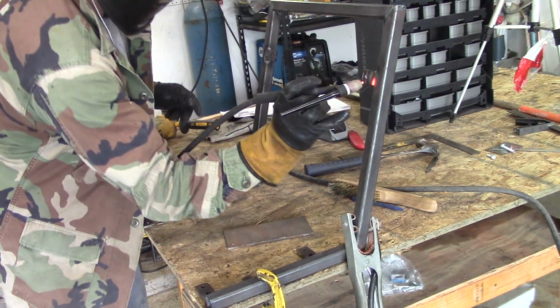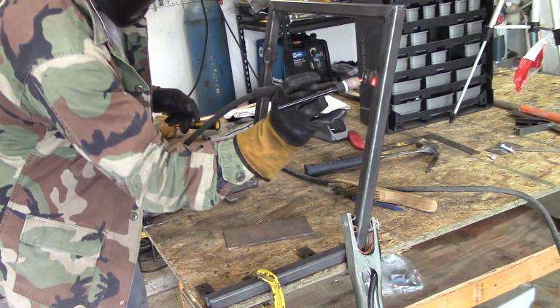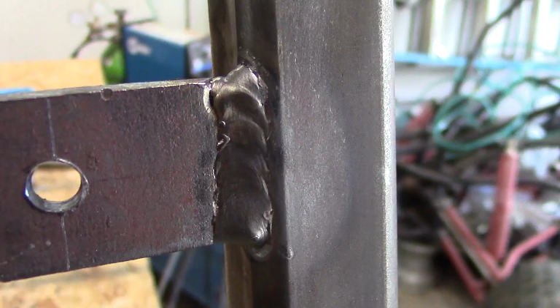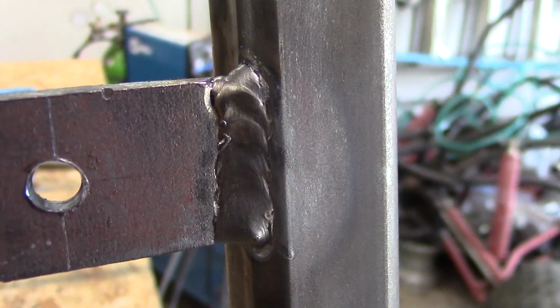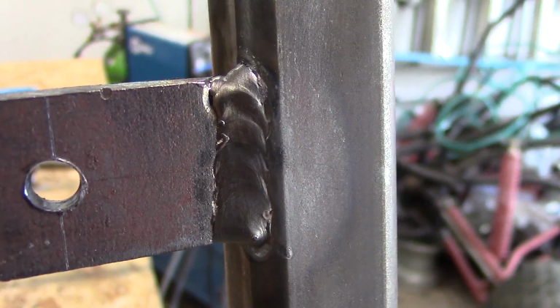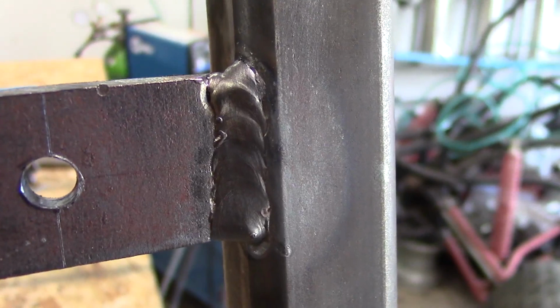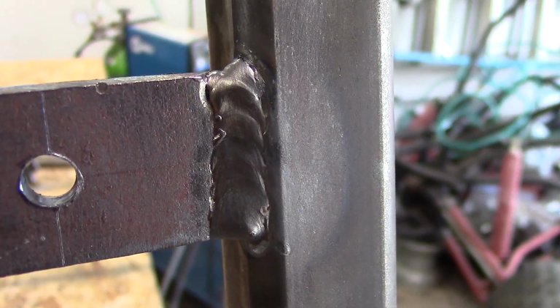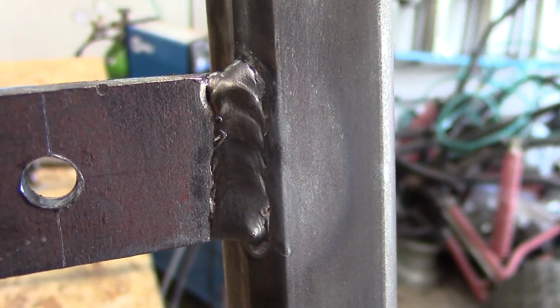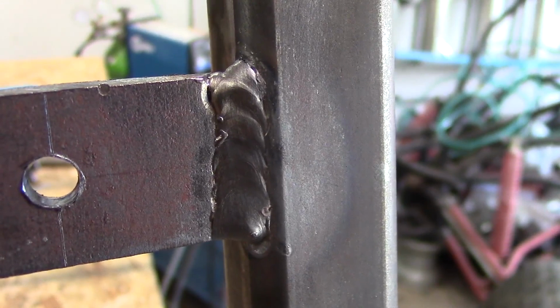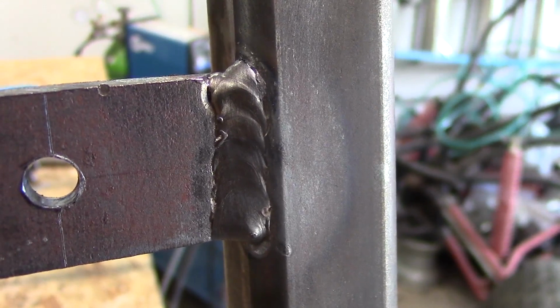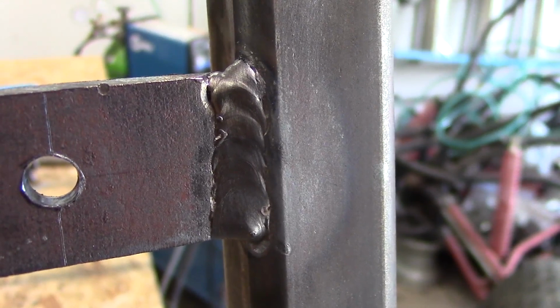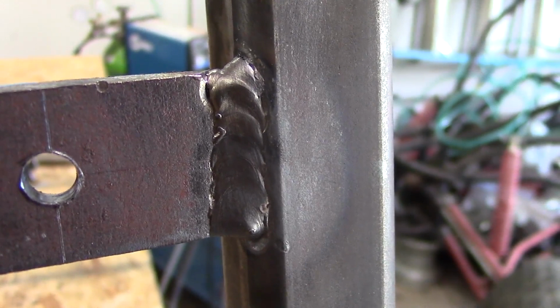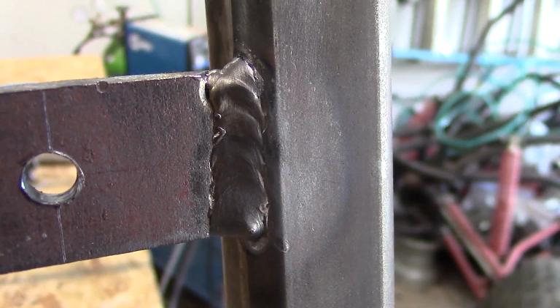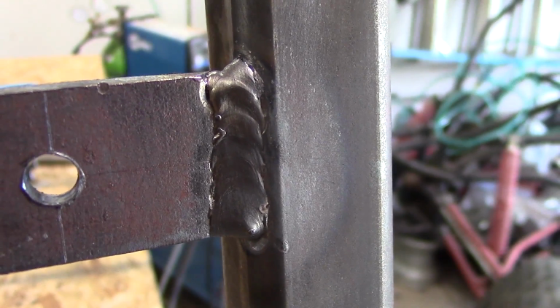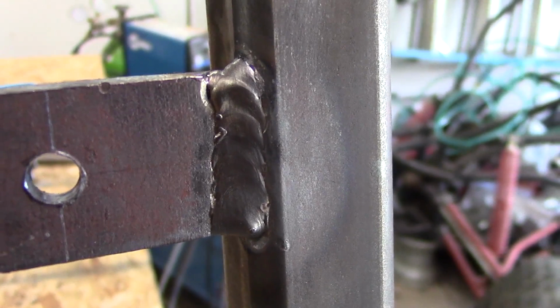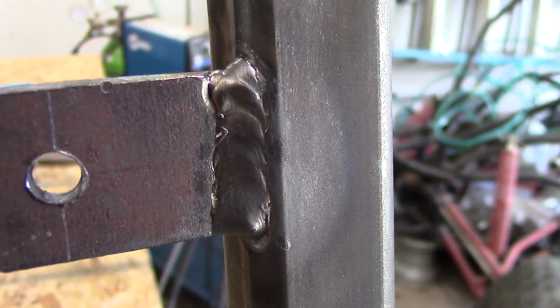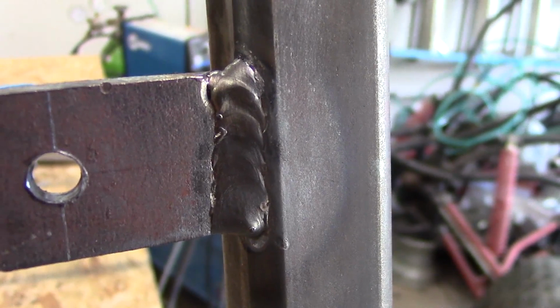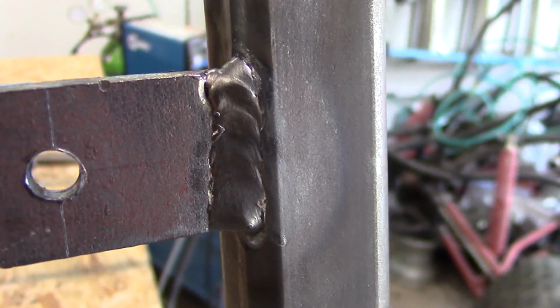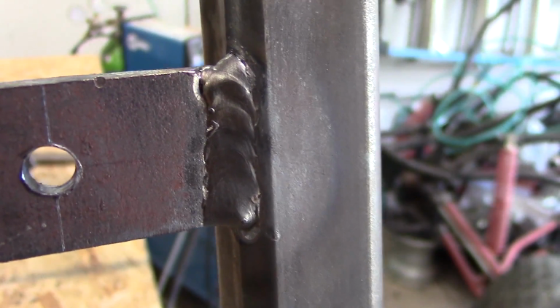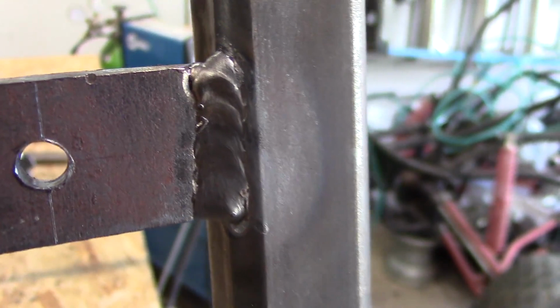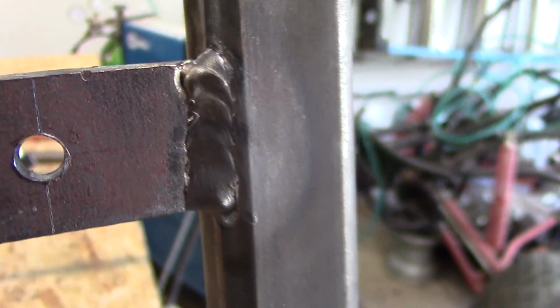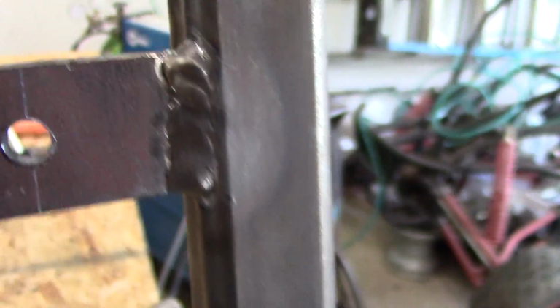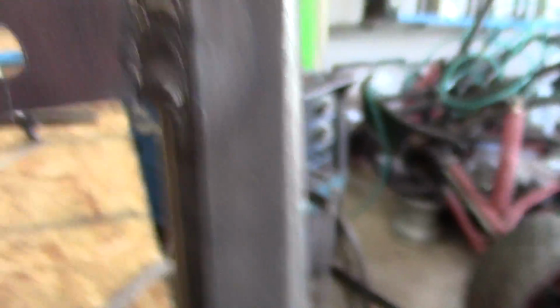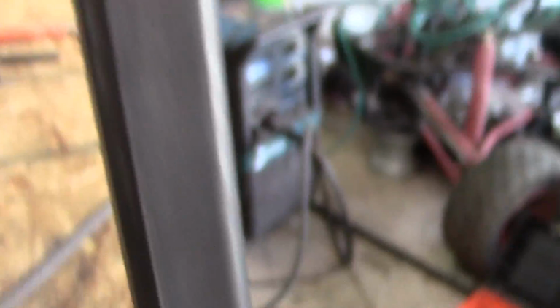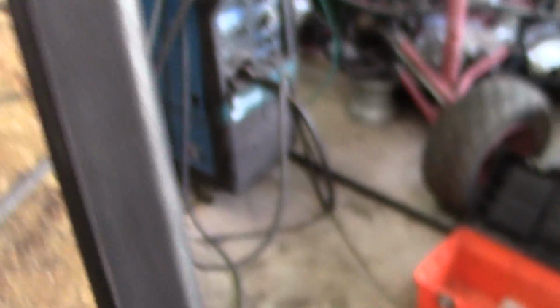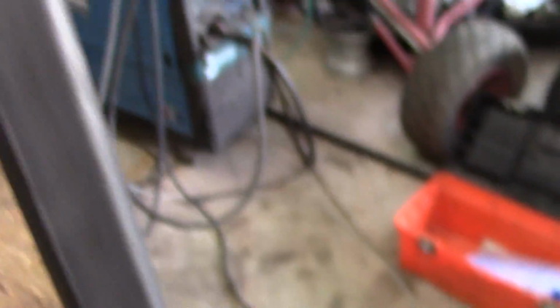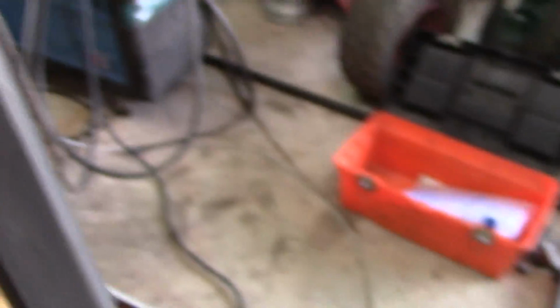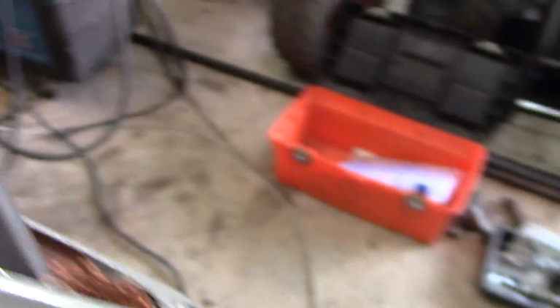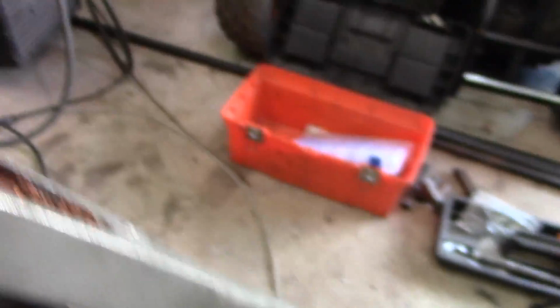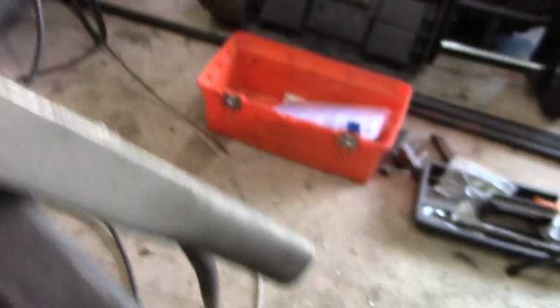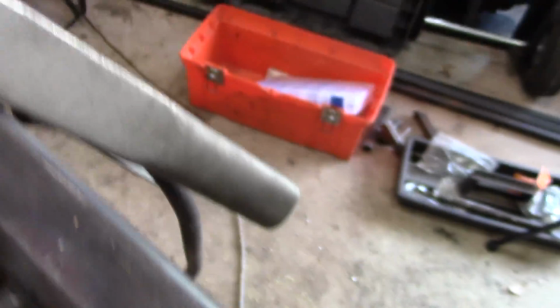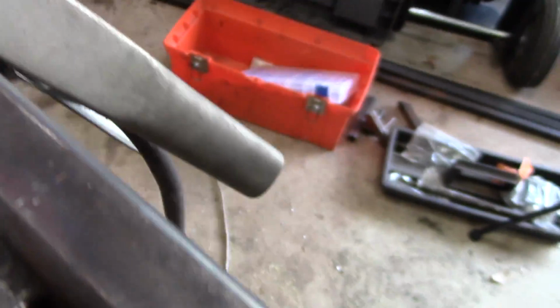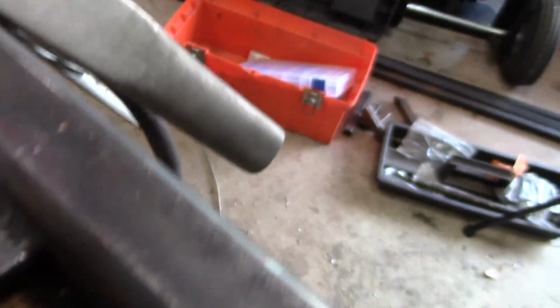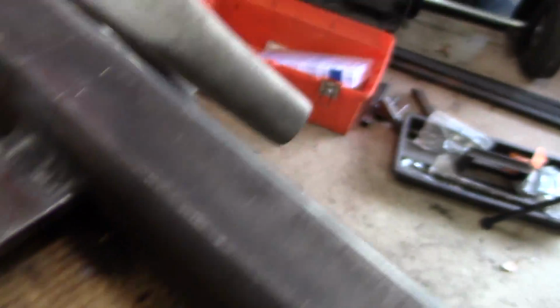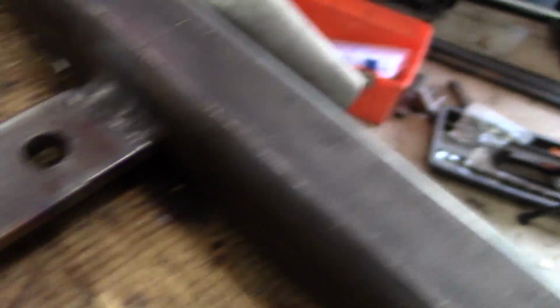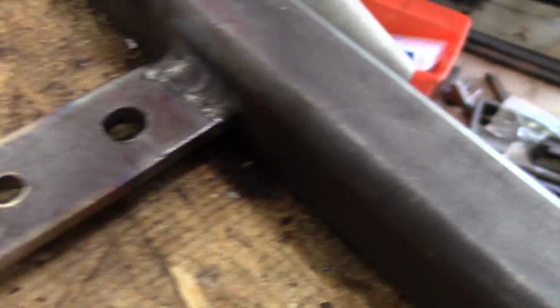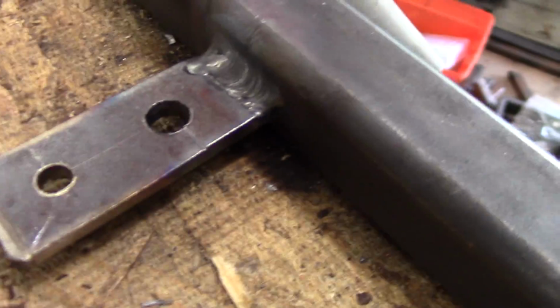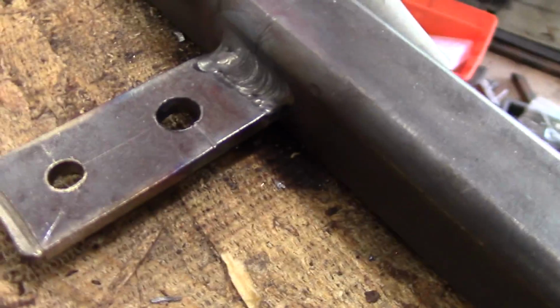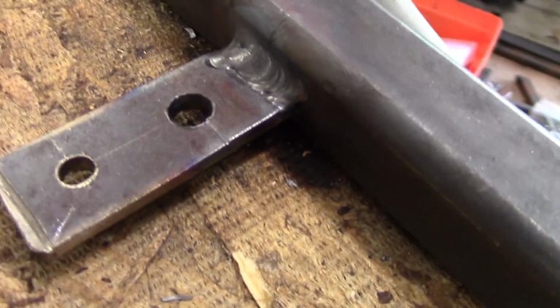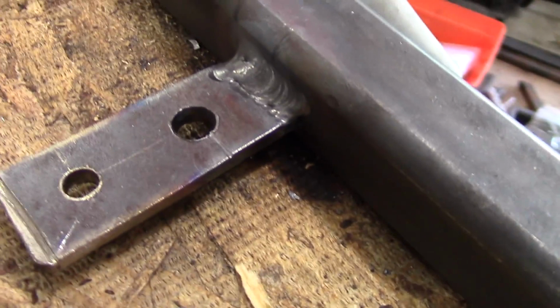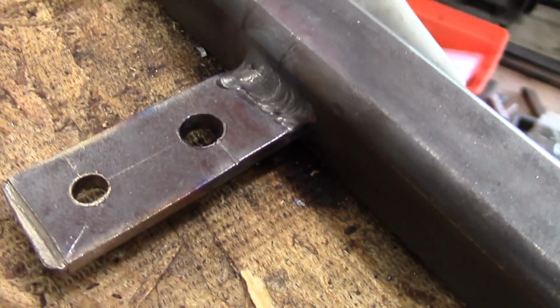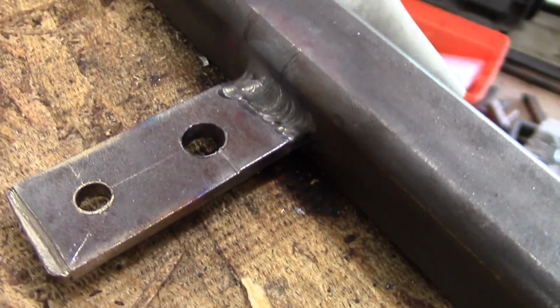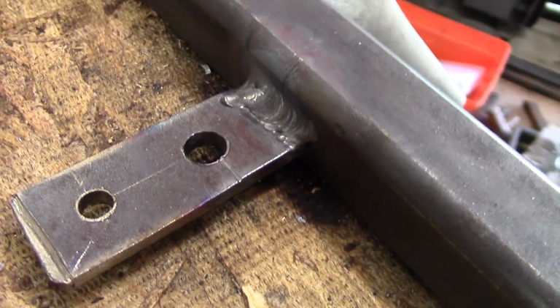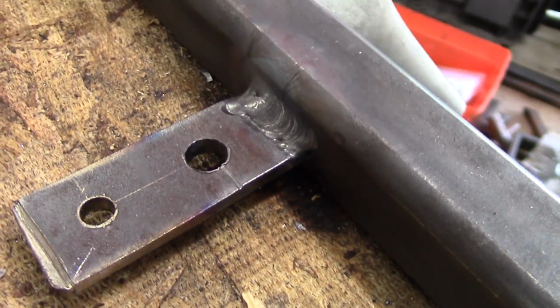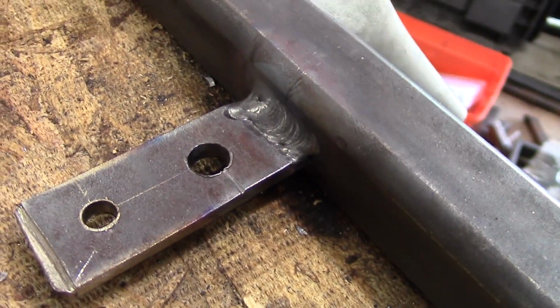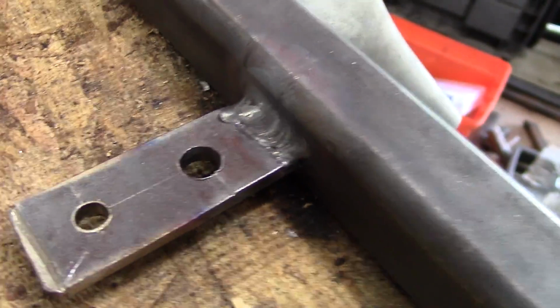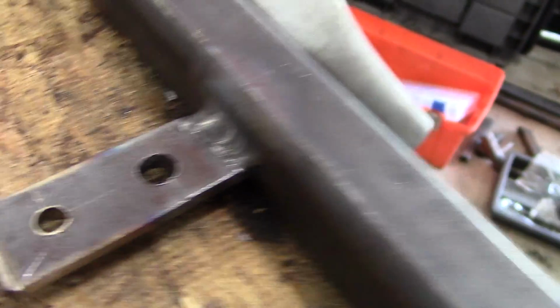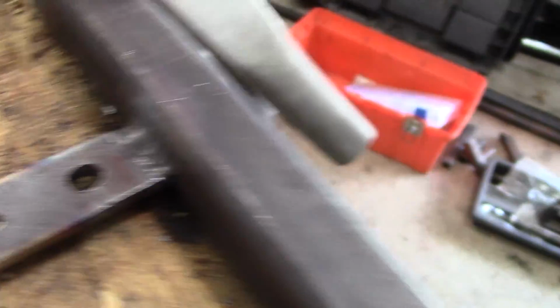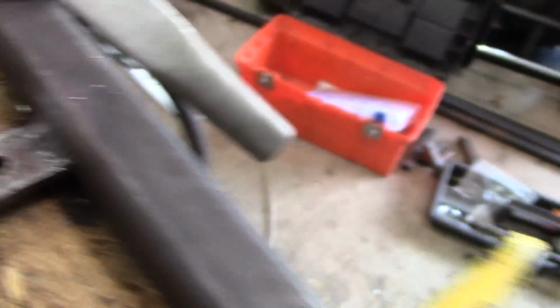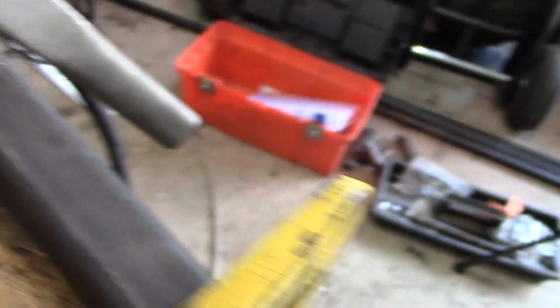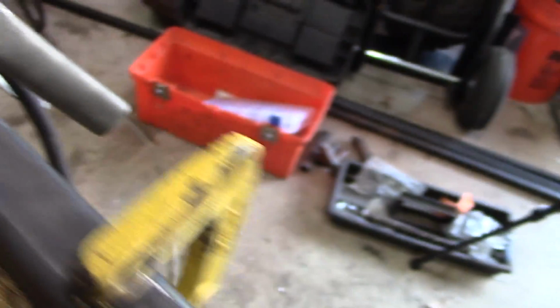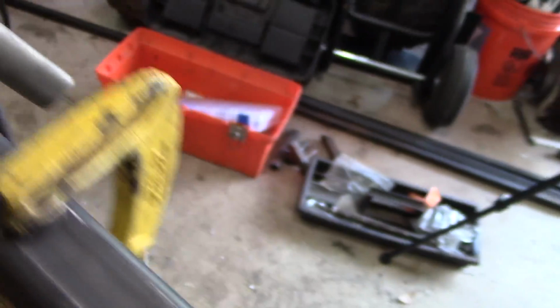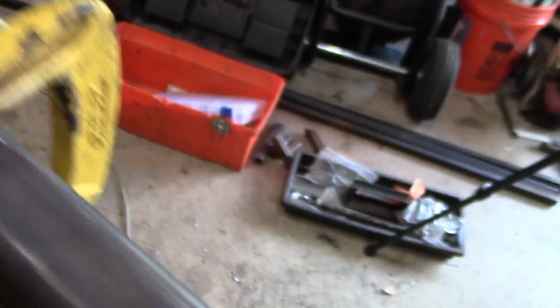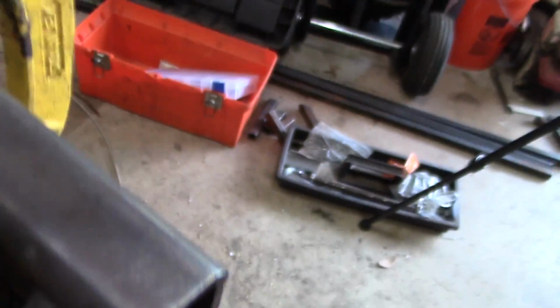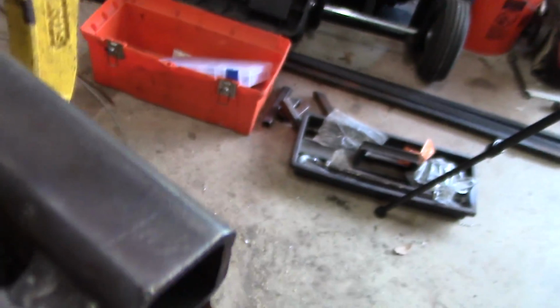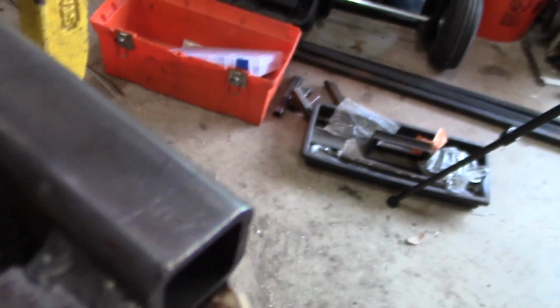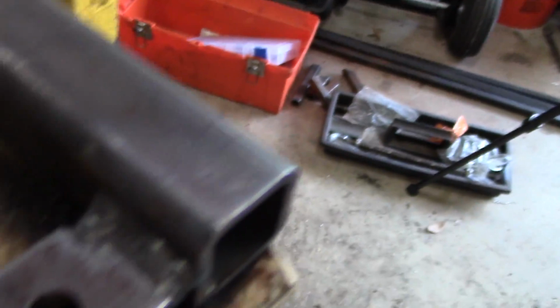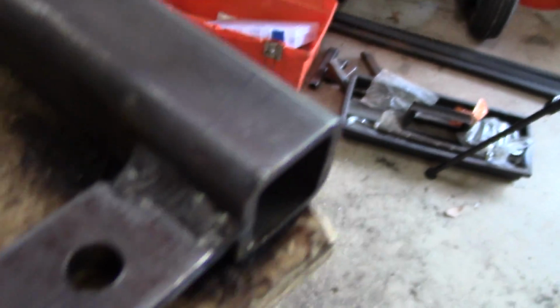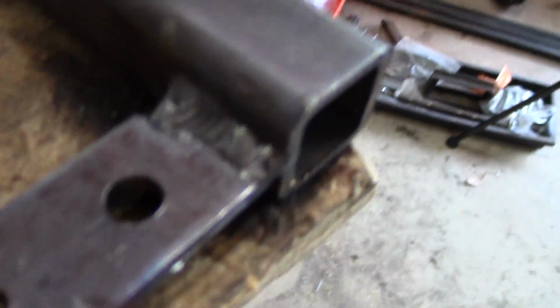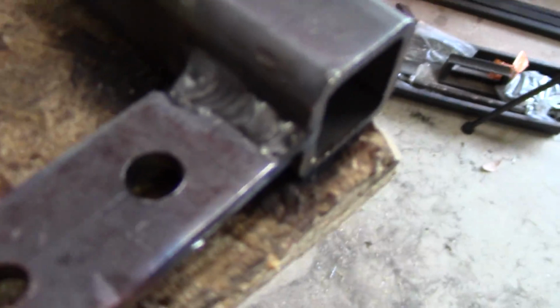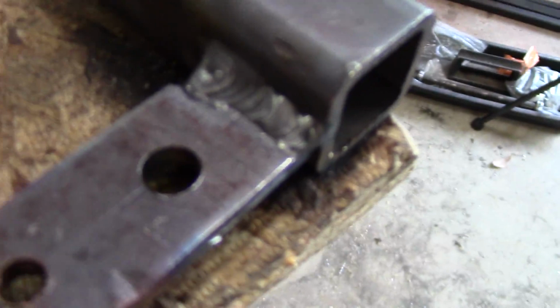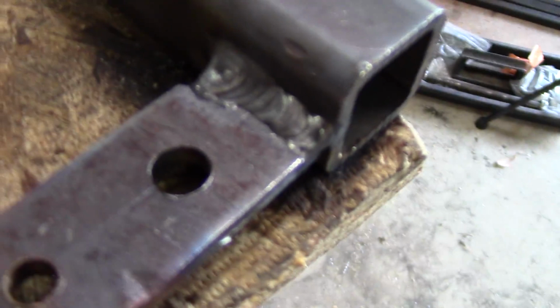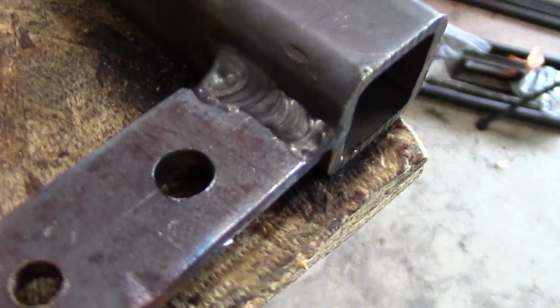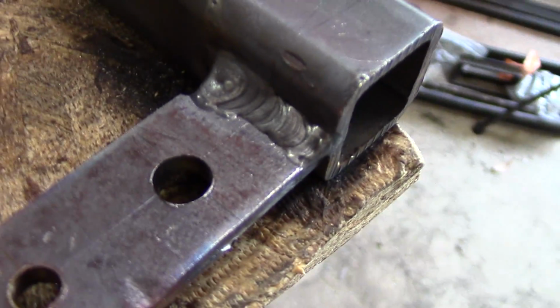So I TIG welded everything here in the video. You don't have to TIG weld anything on a go-kart — any form of welding will work.